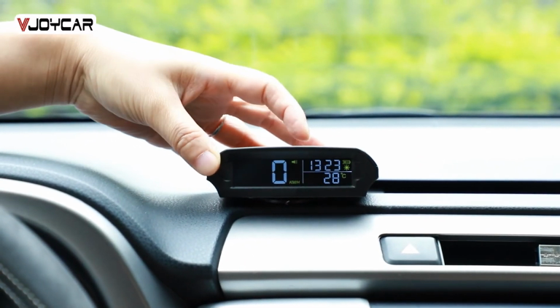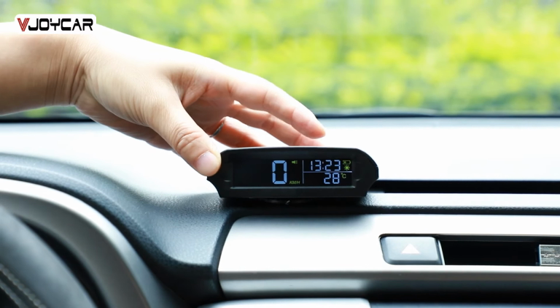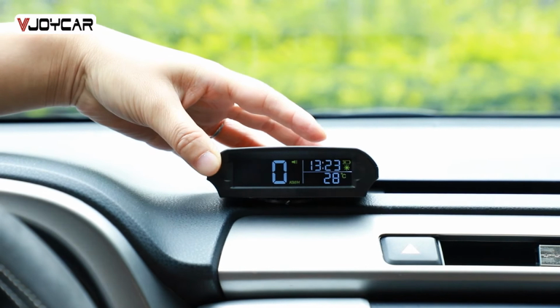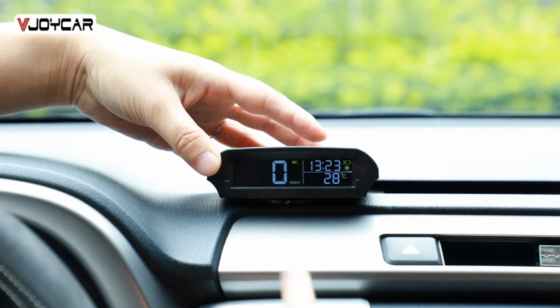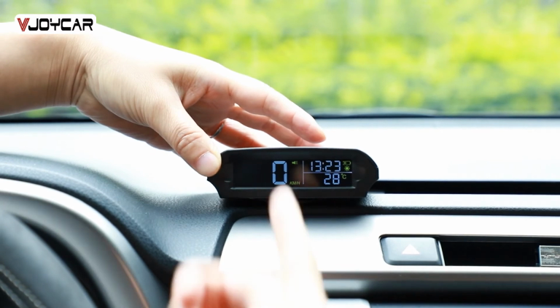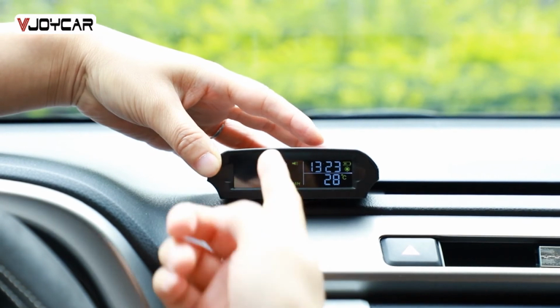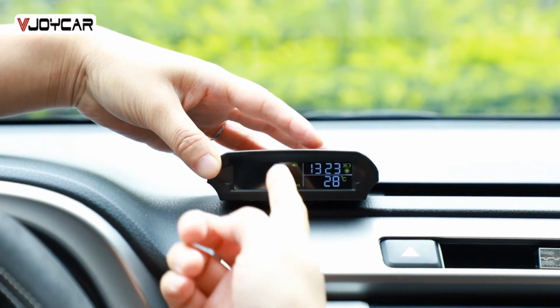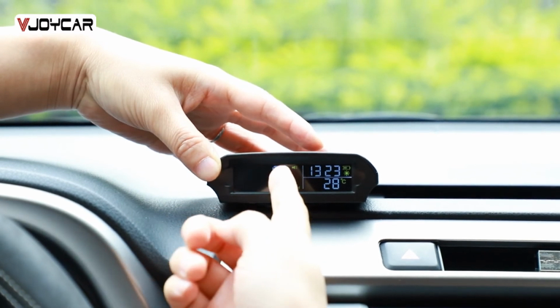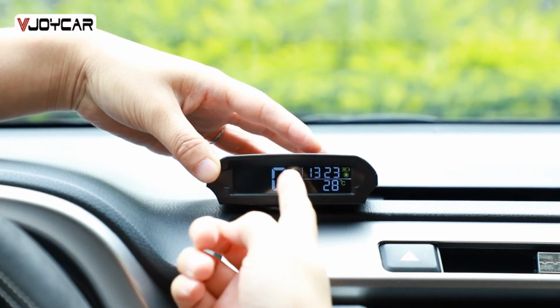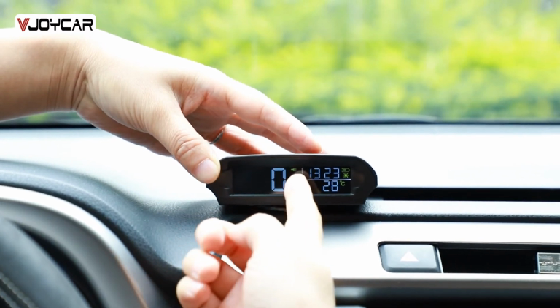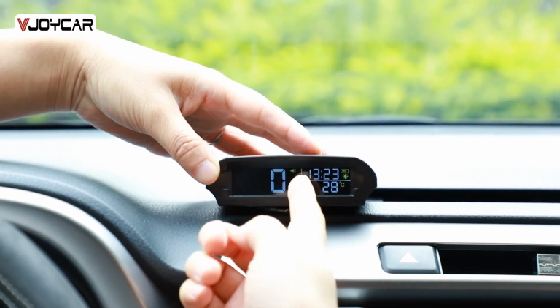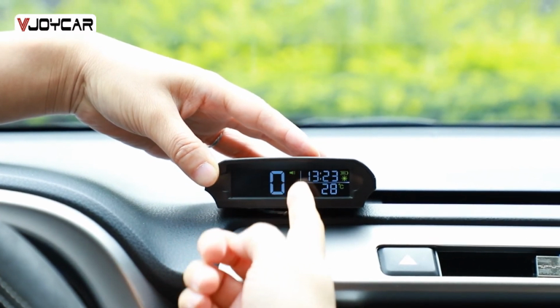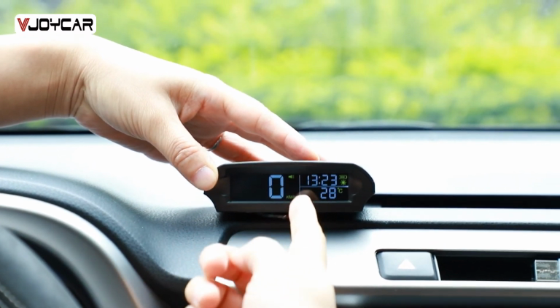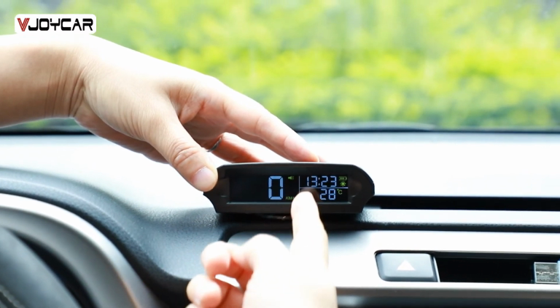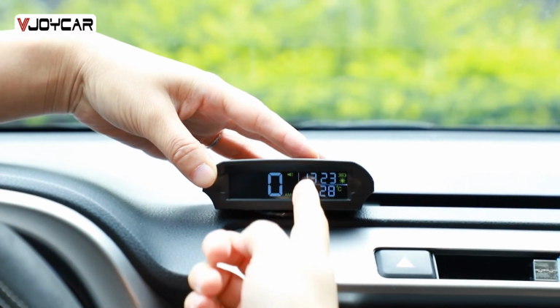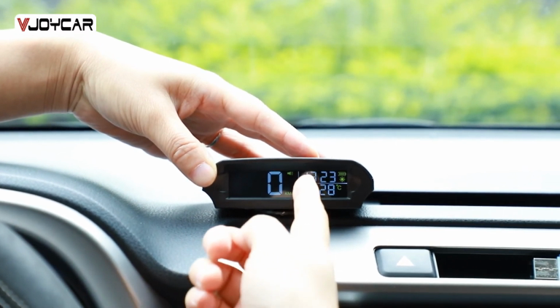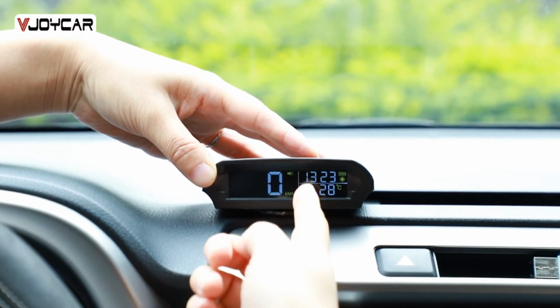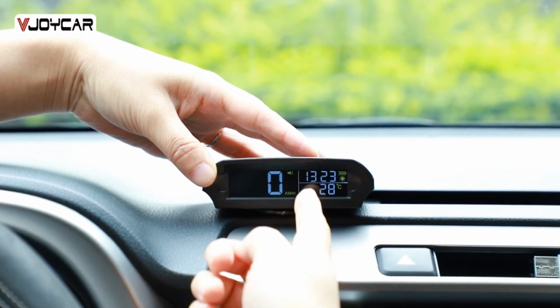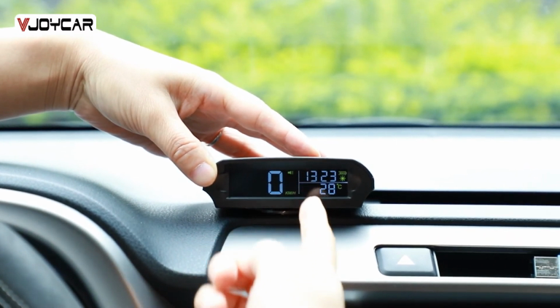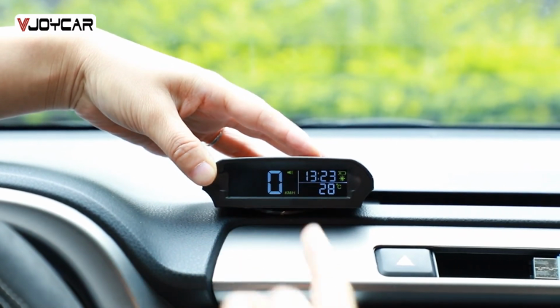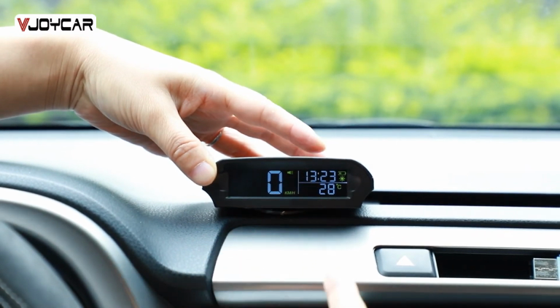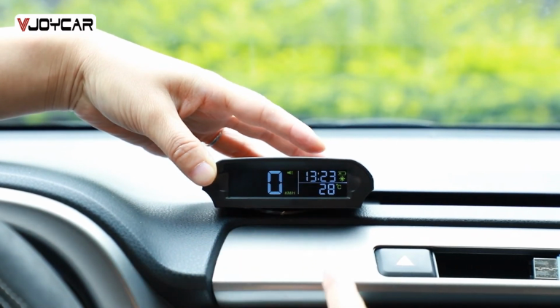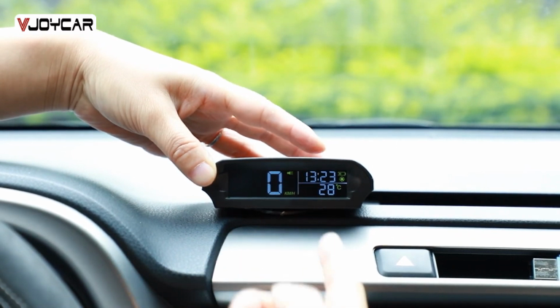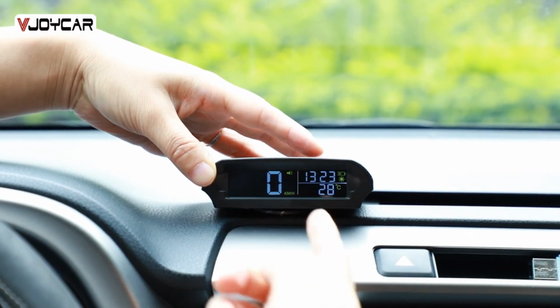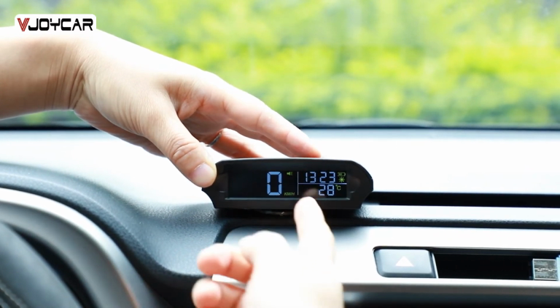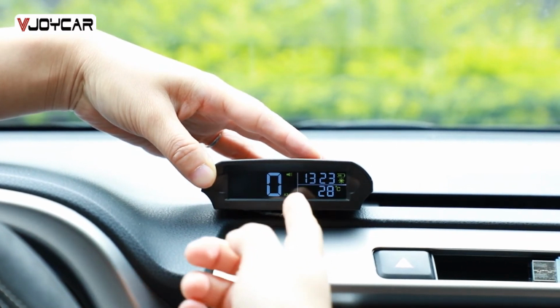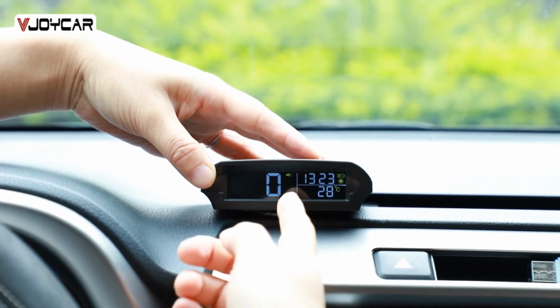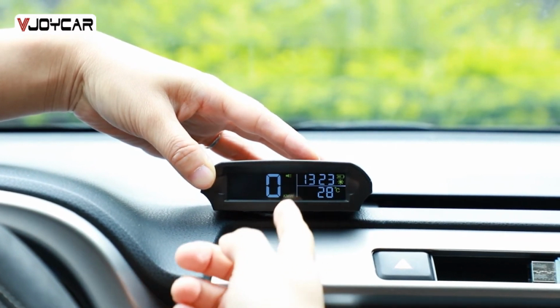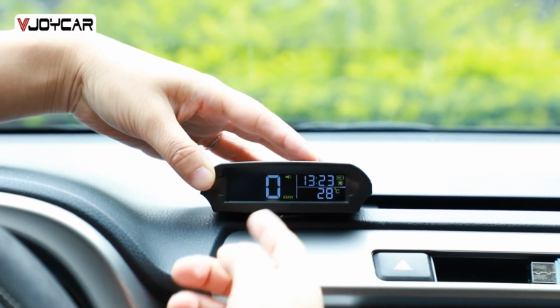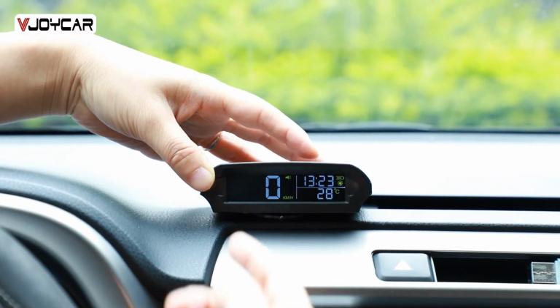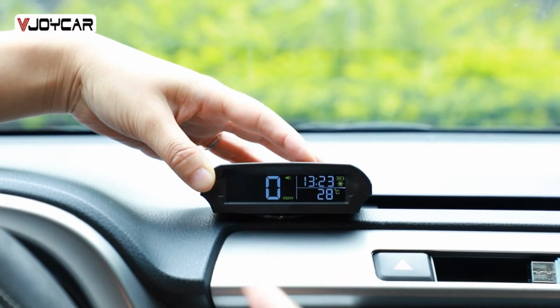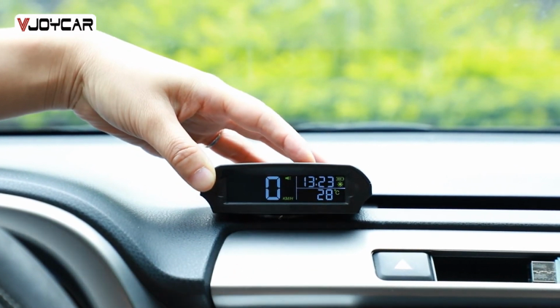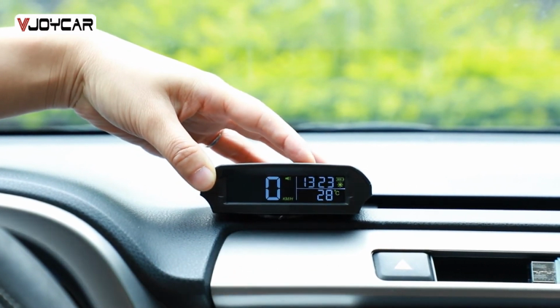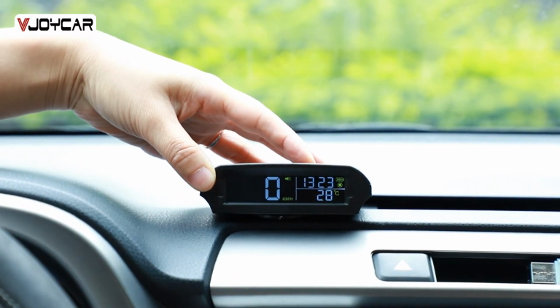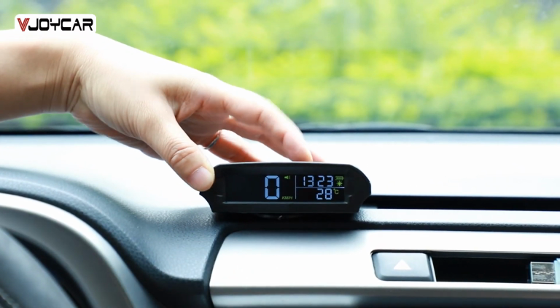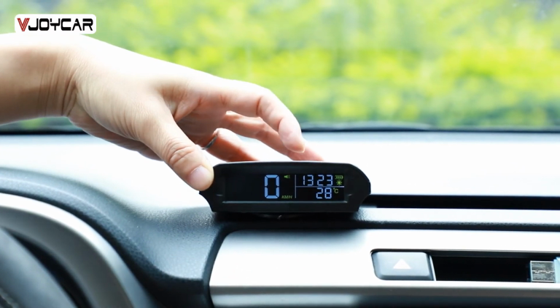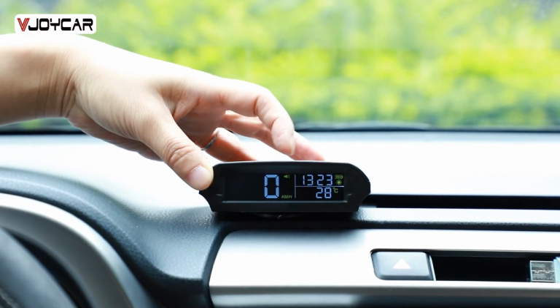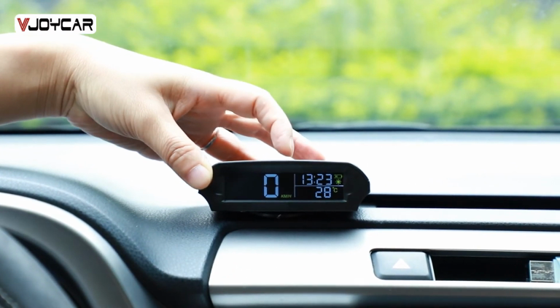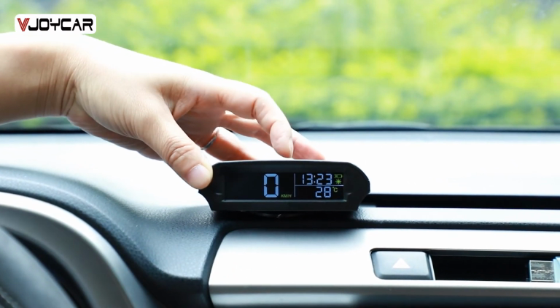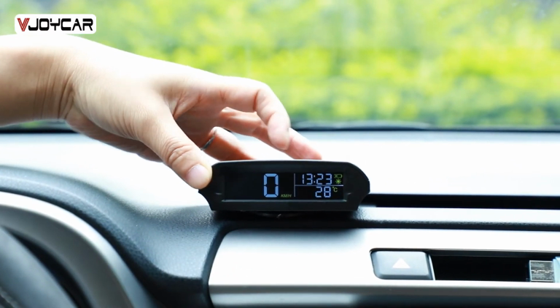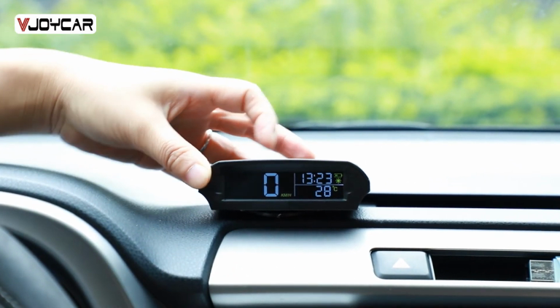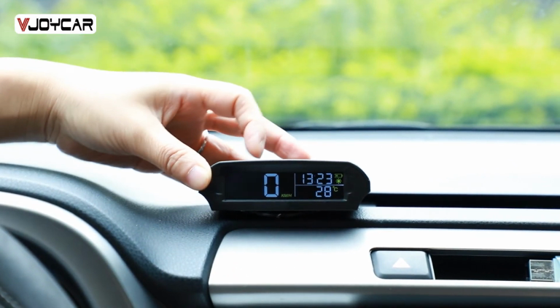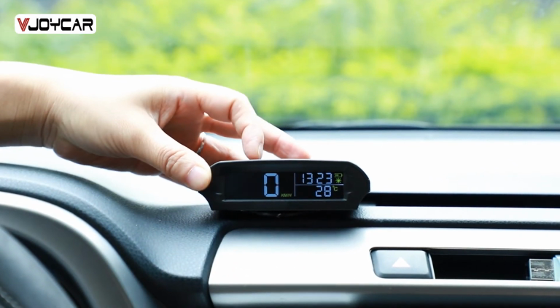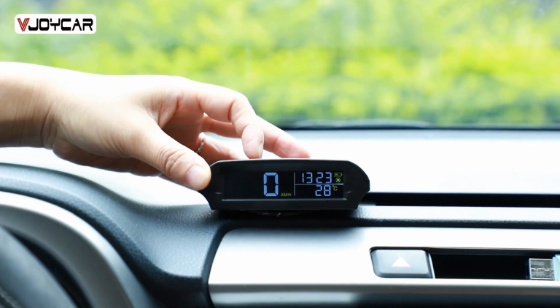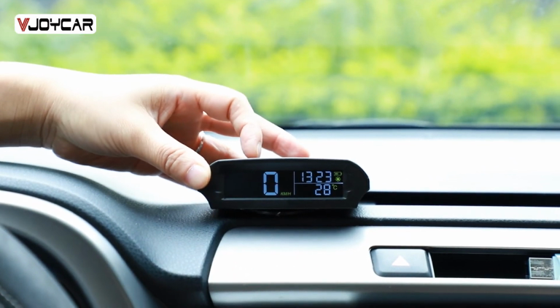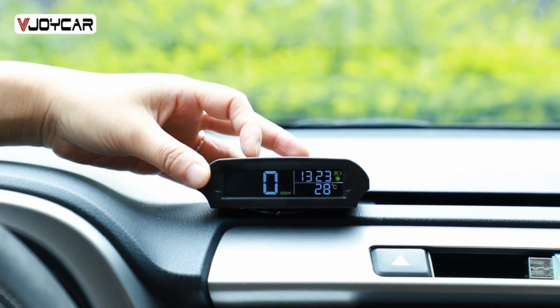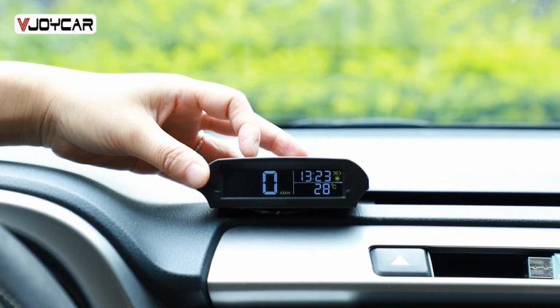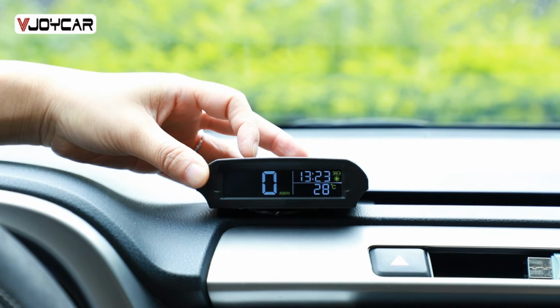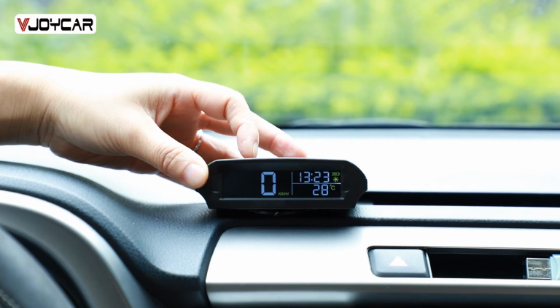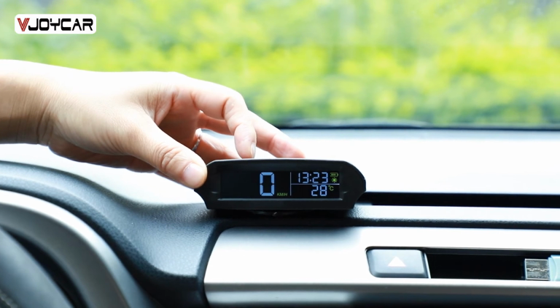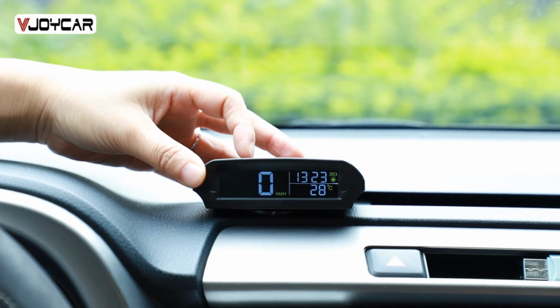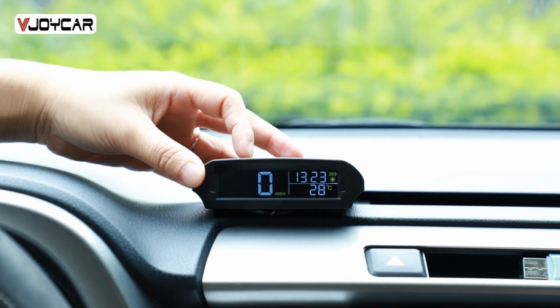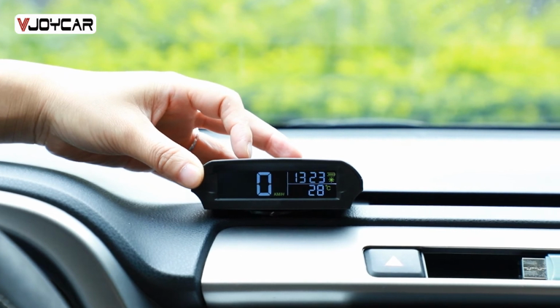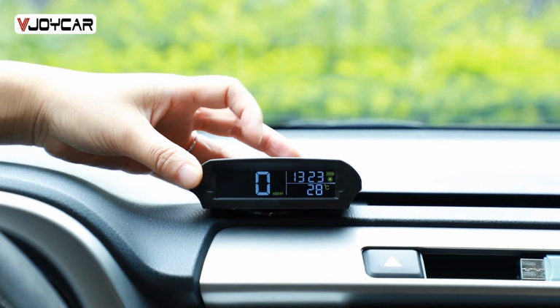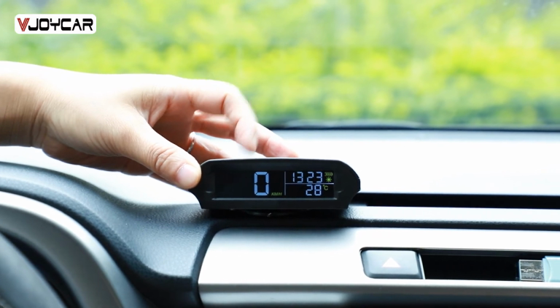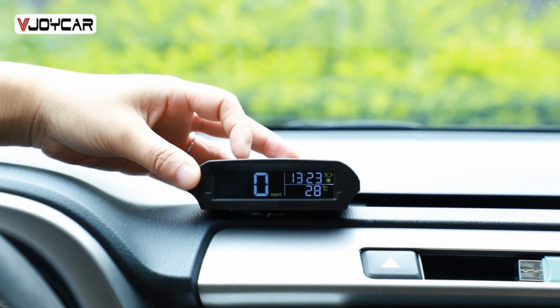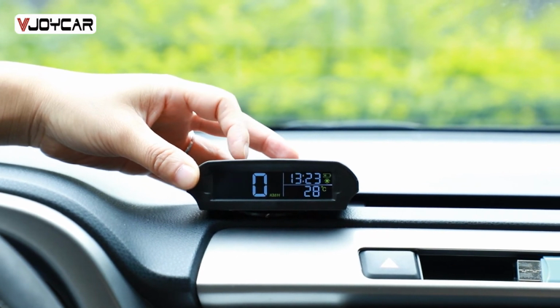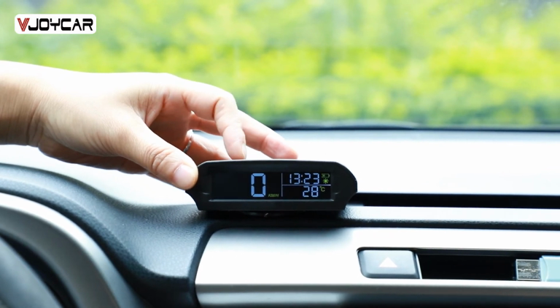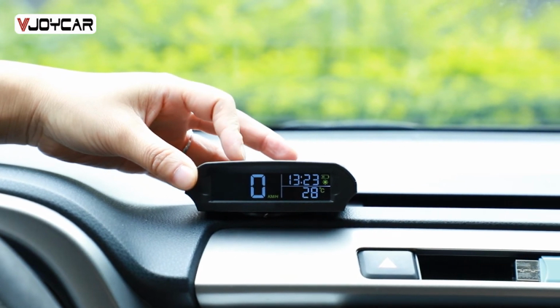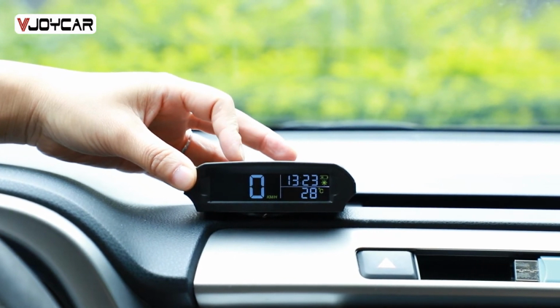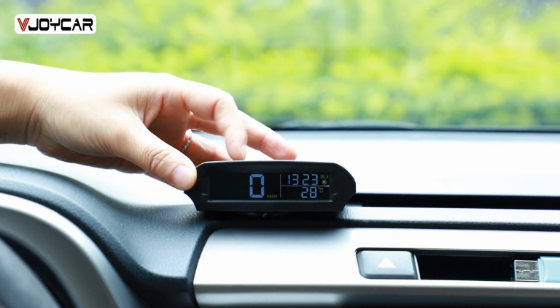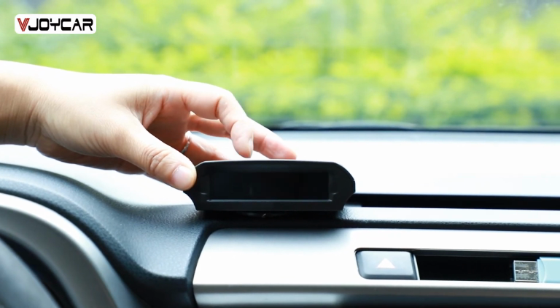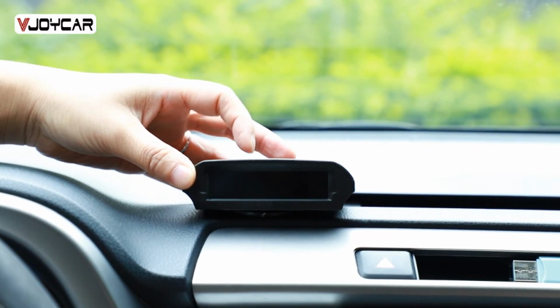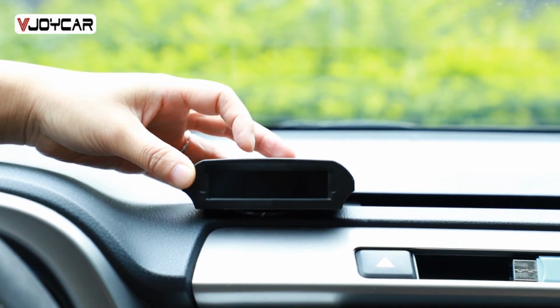On and off the battery. On and off the device.